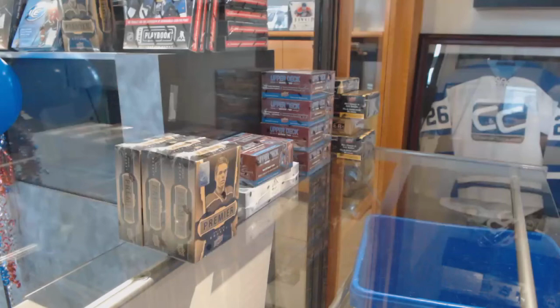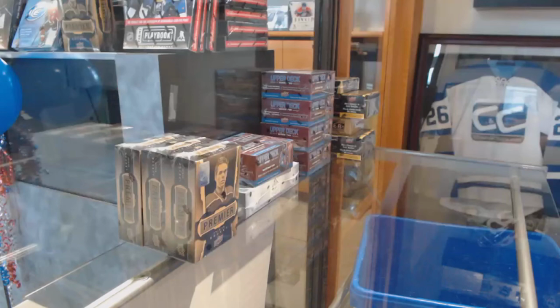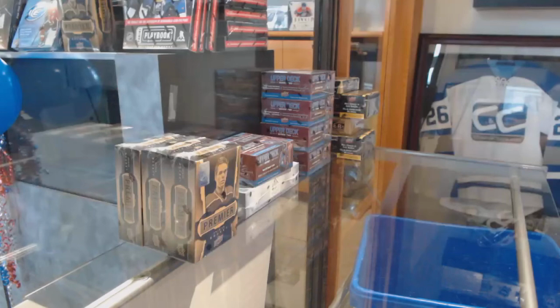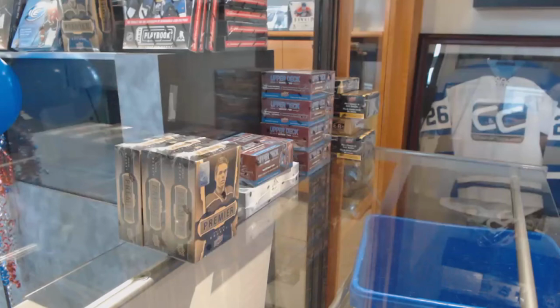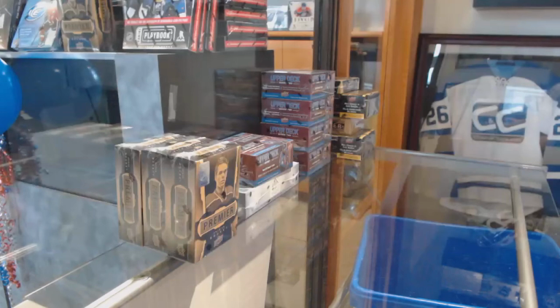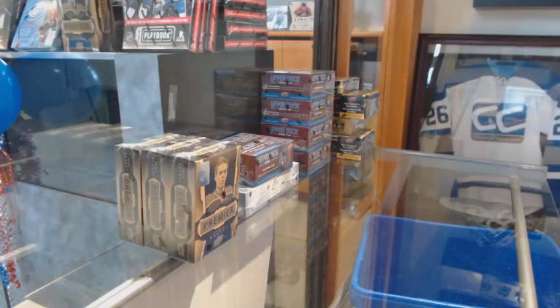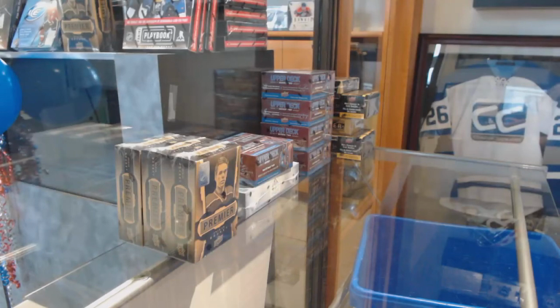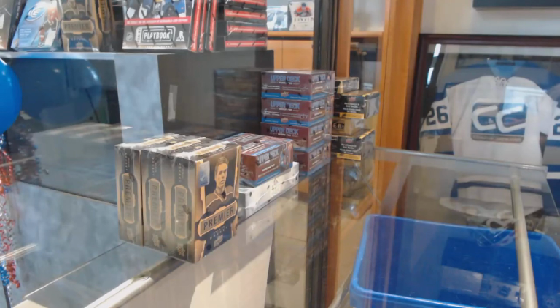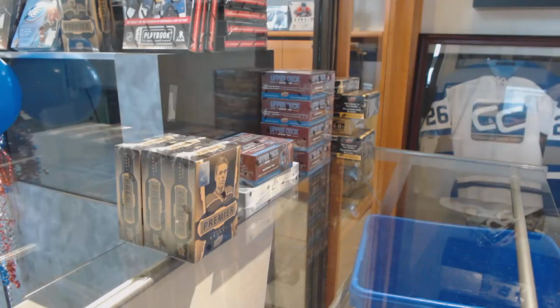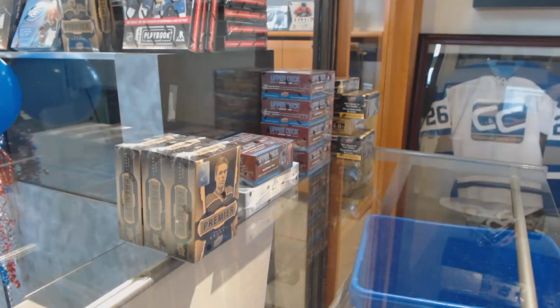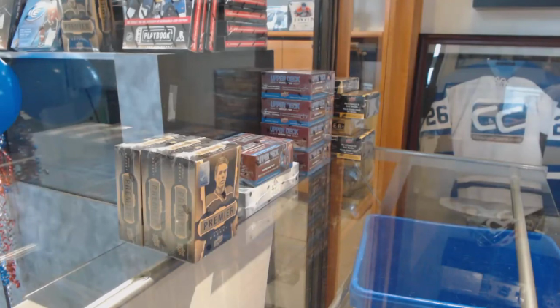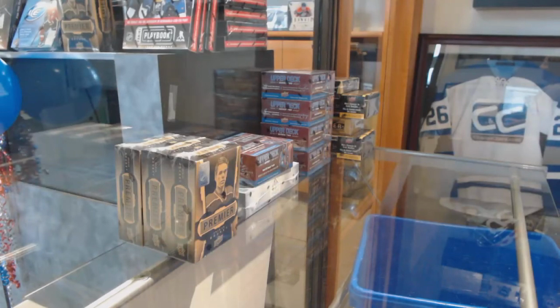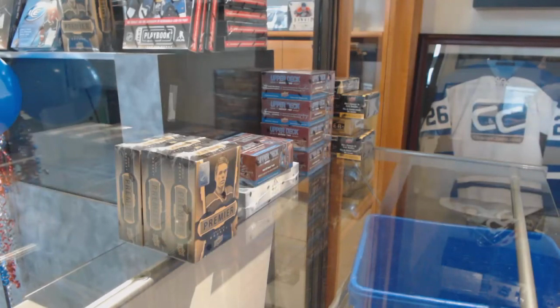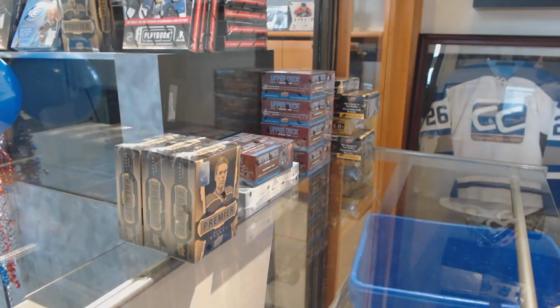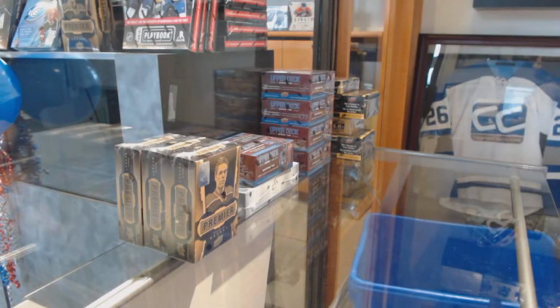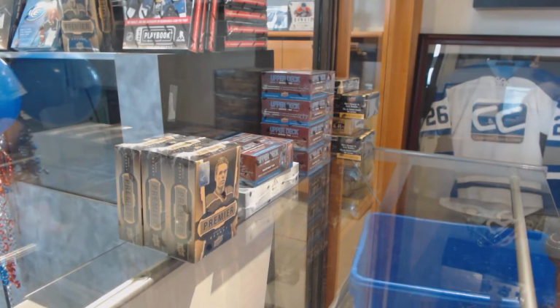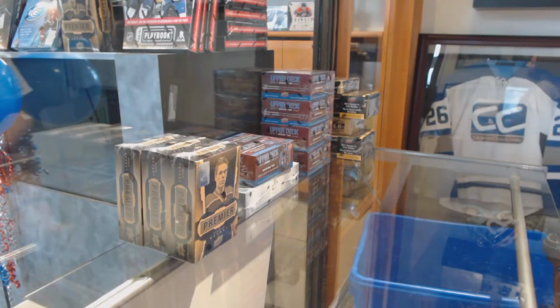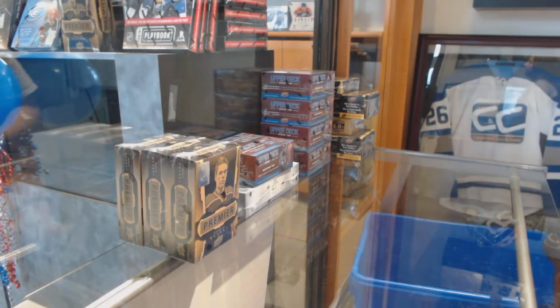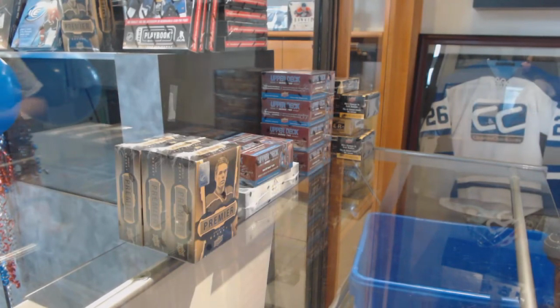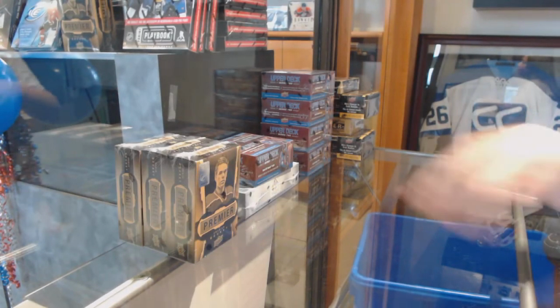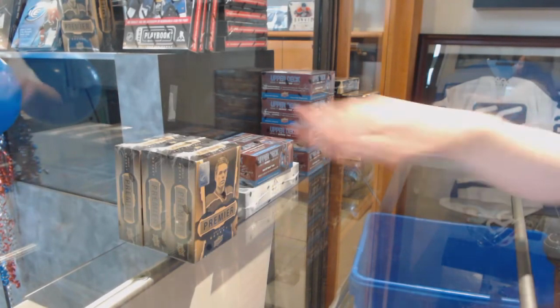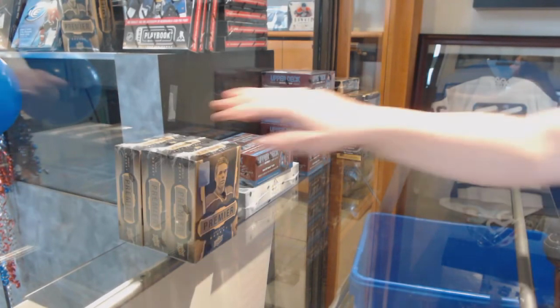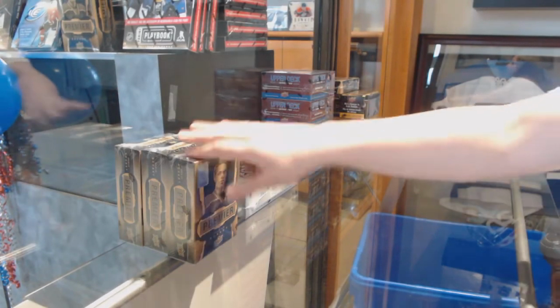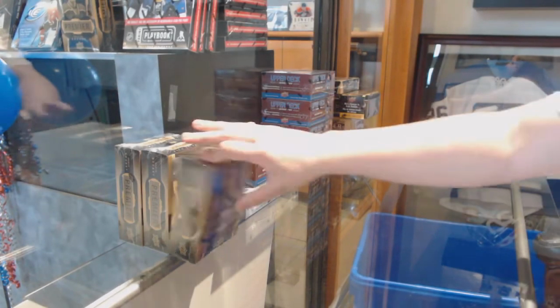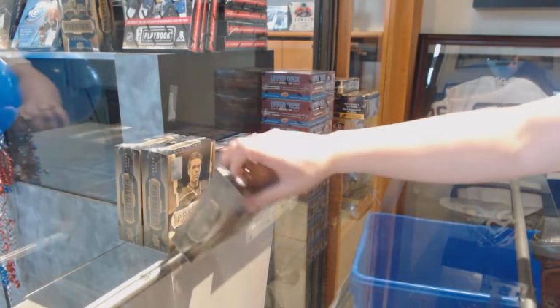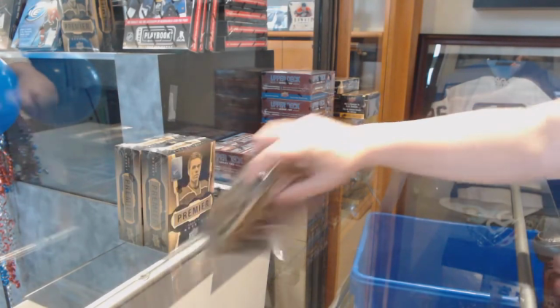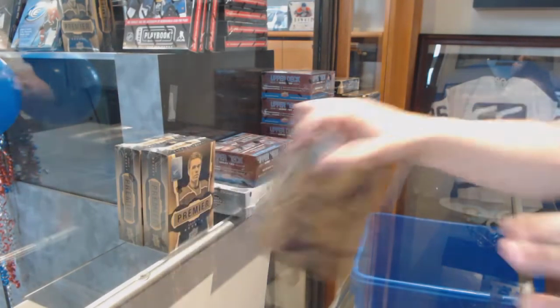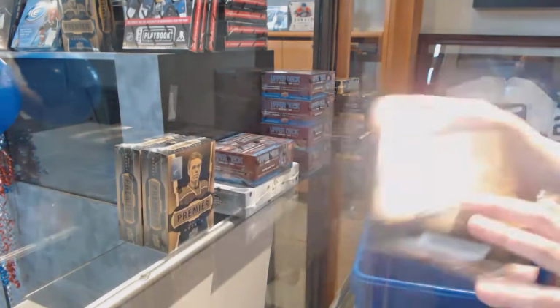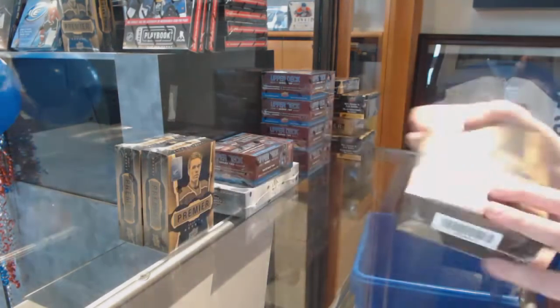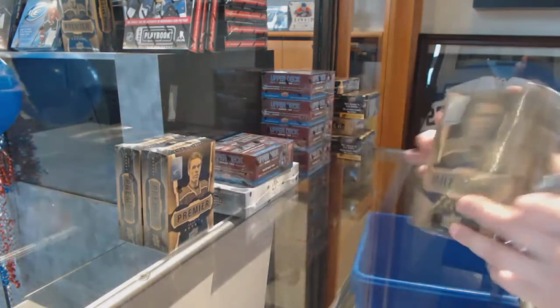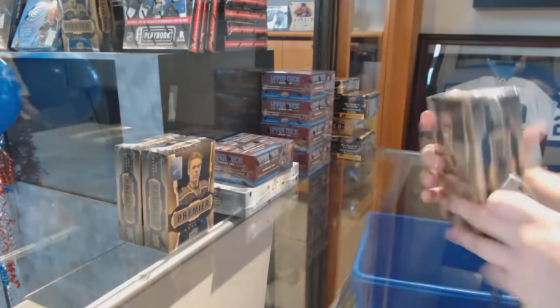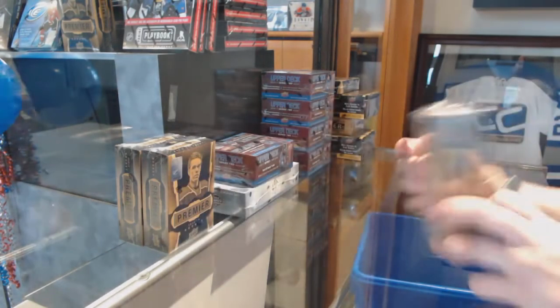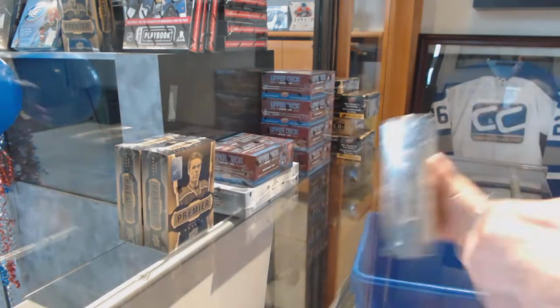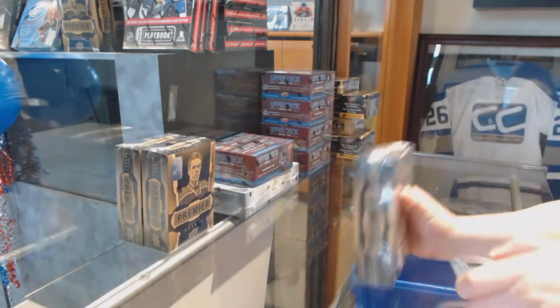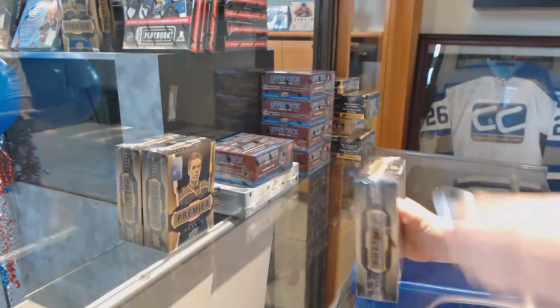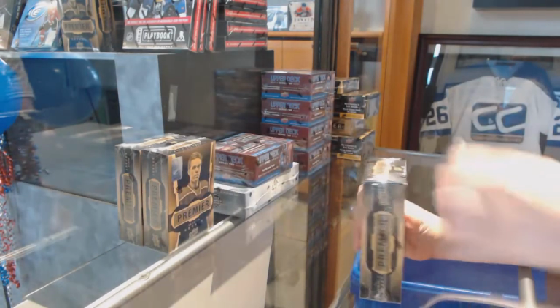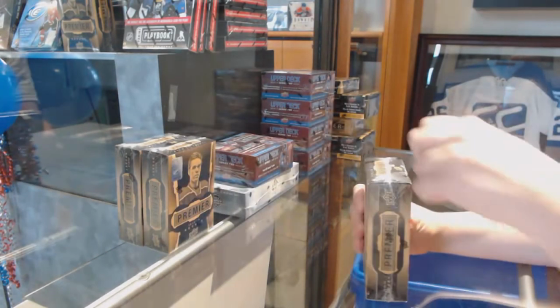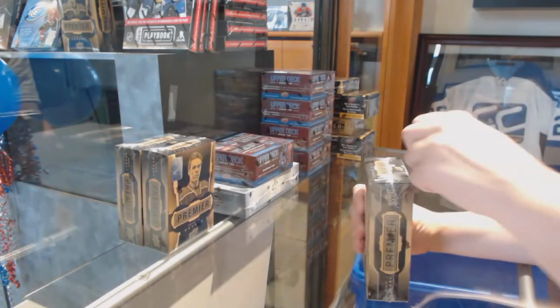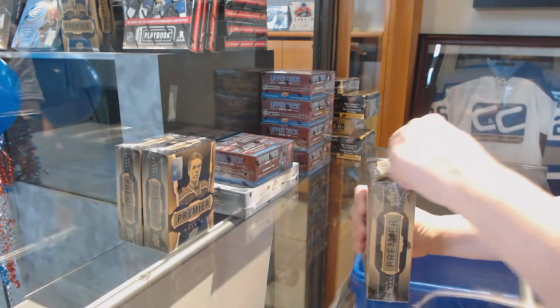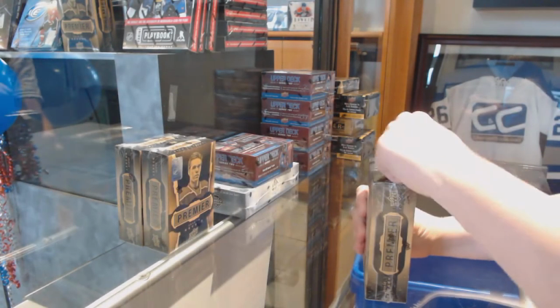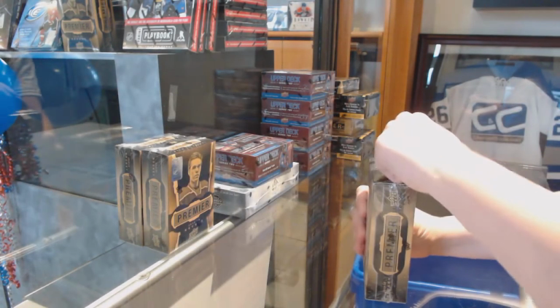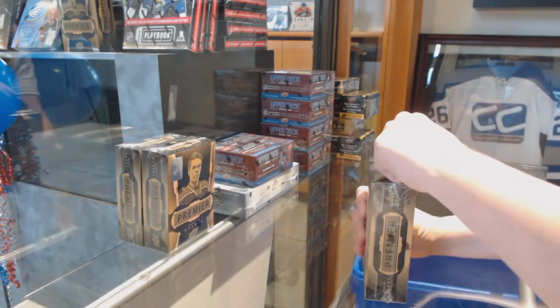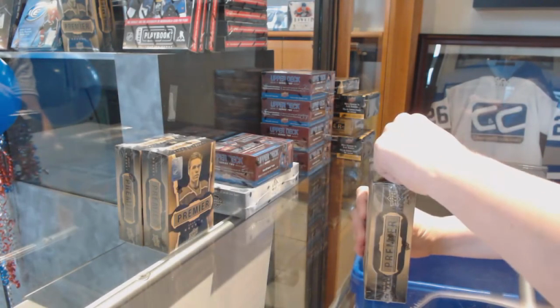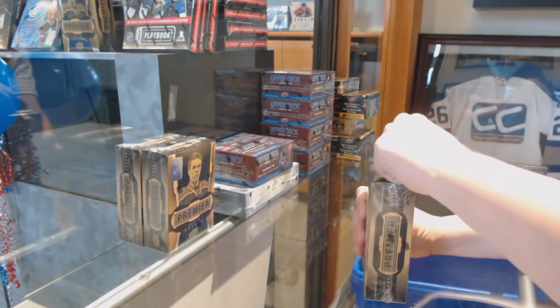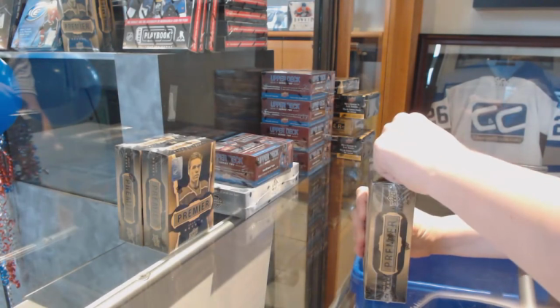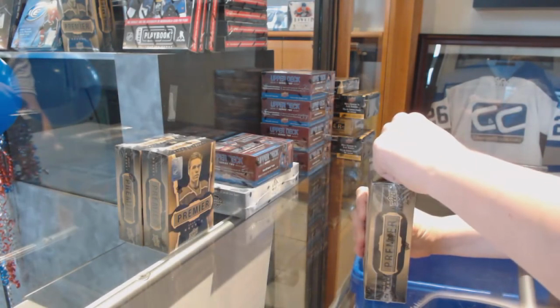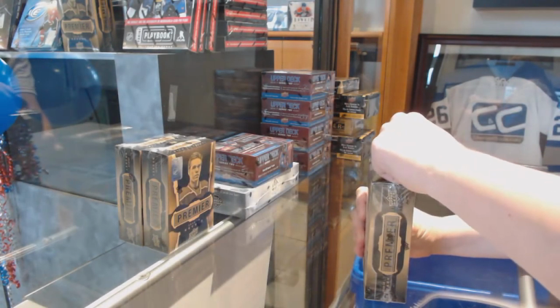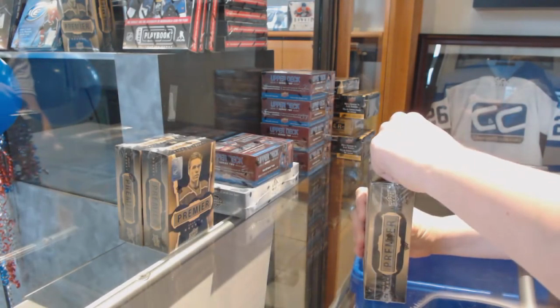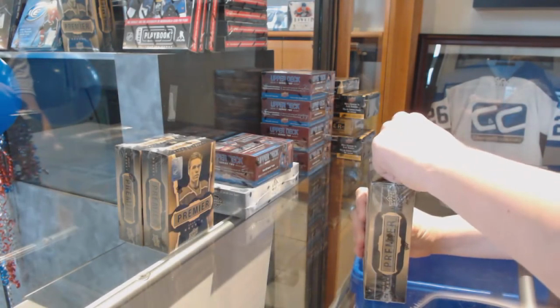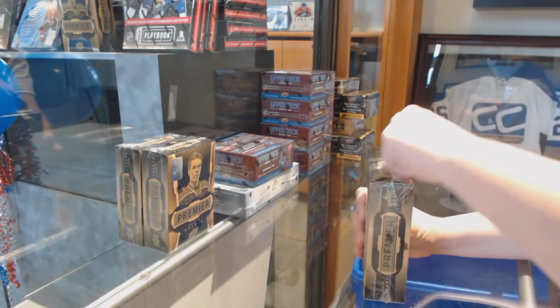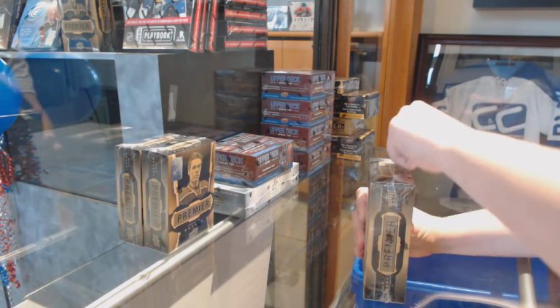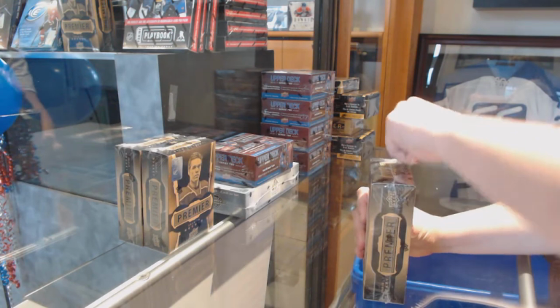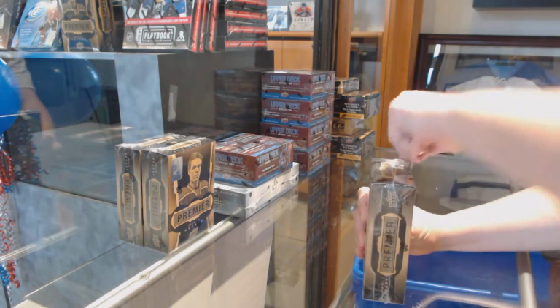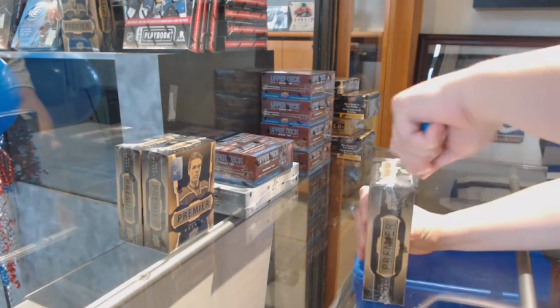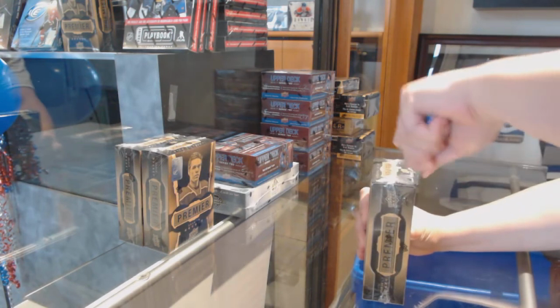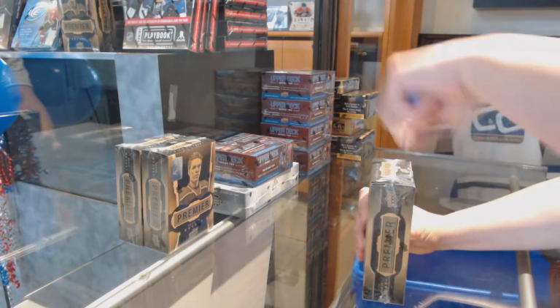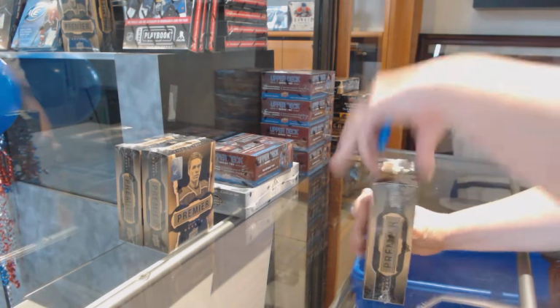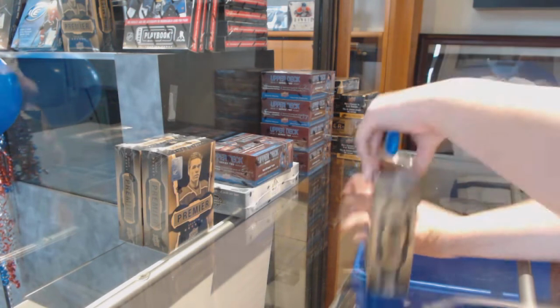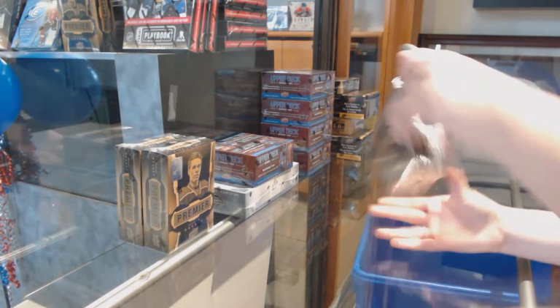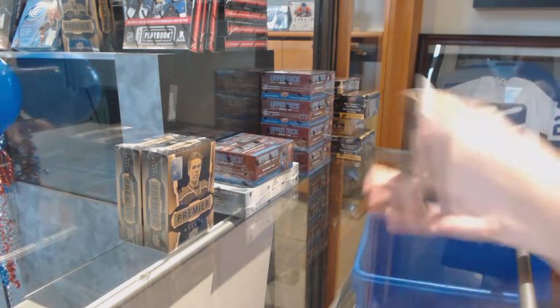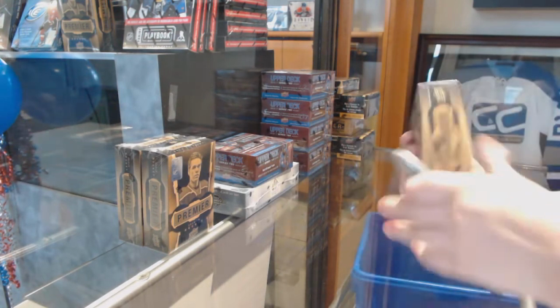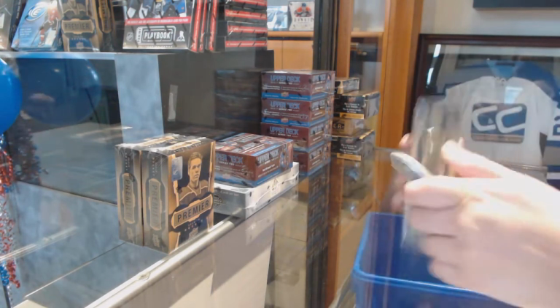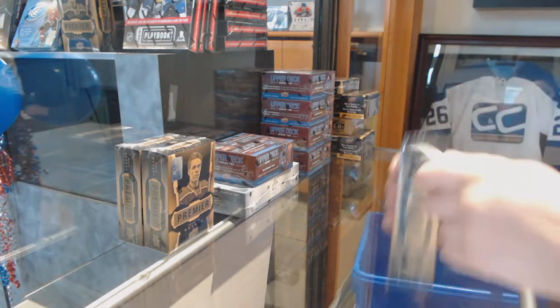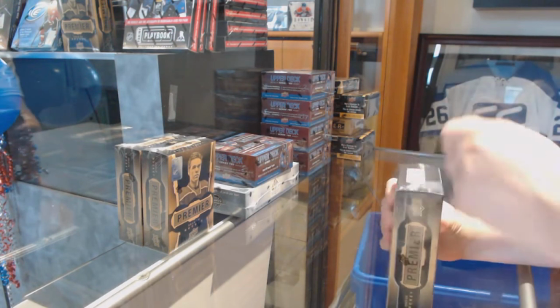Starting a backhand shelf three-box break of 15-16 Upper Deck Premiere.